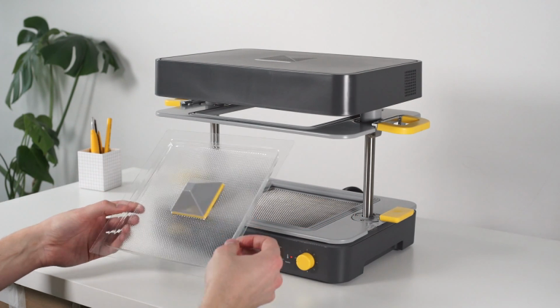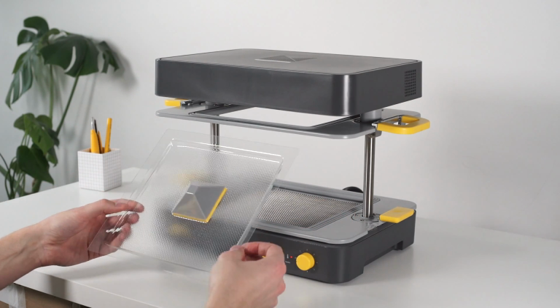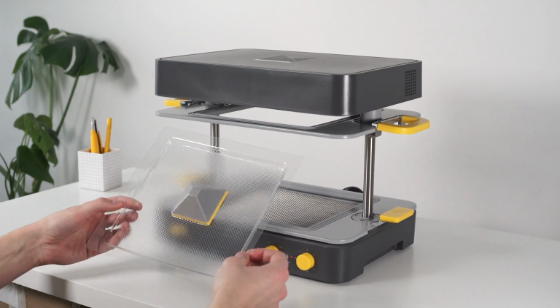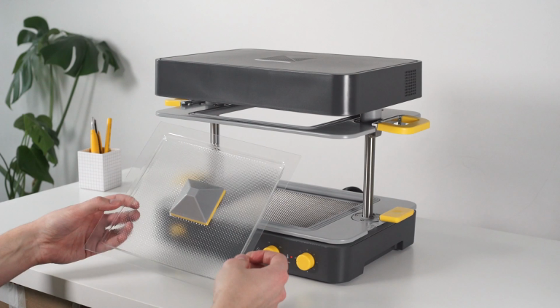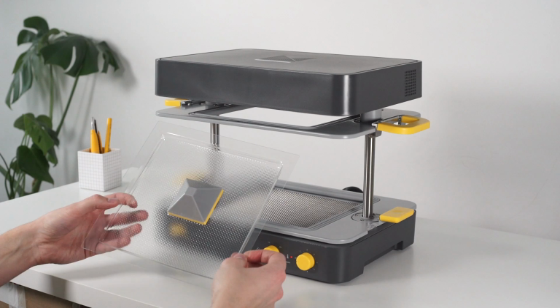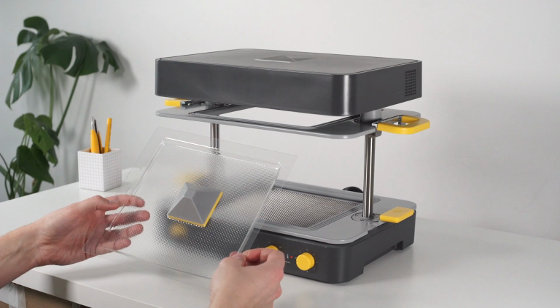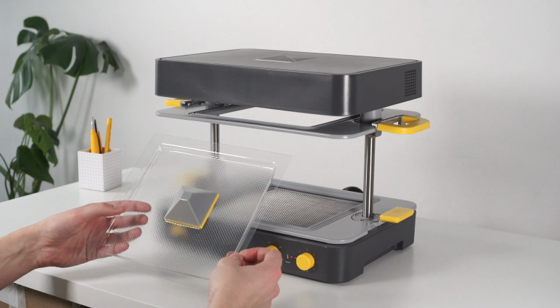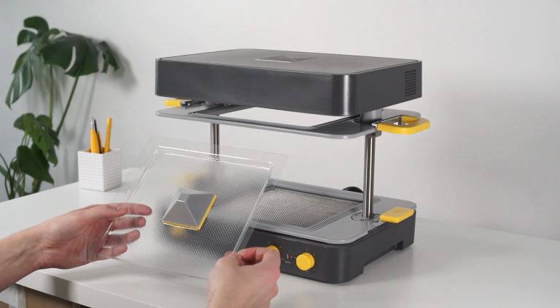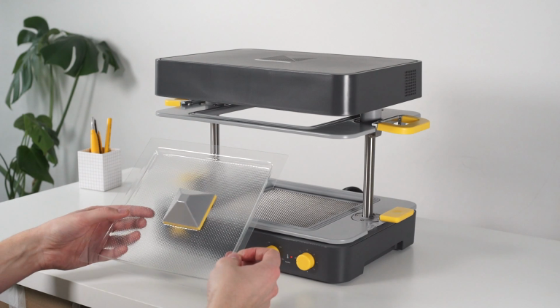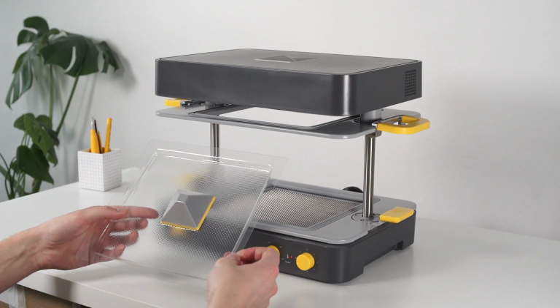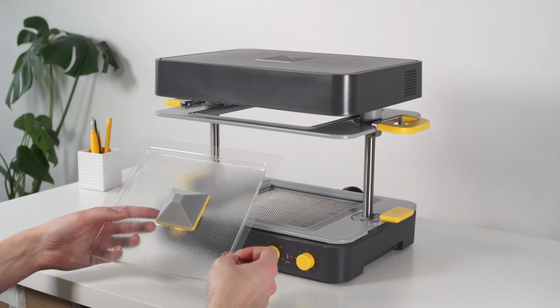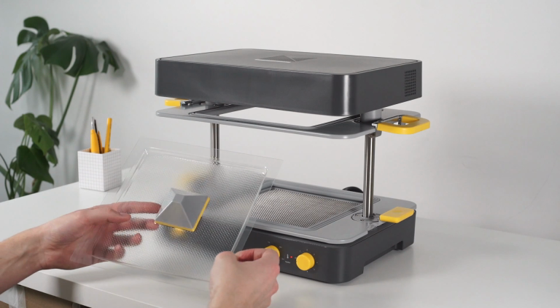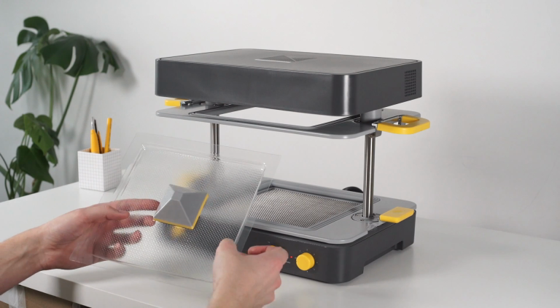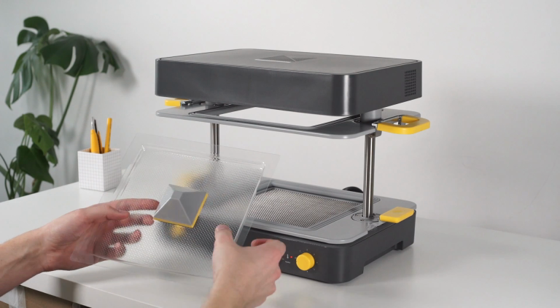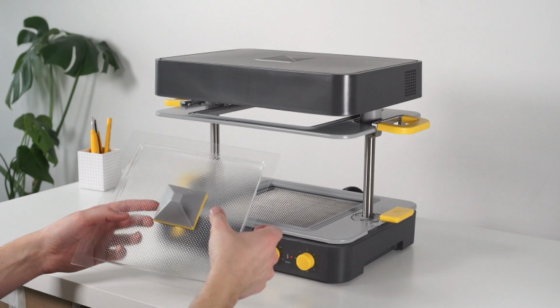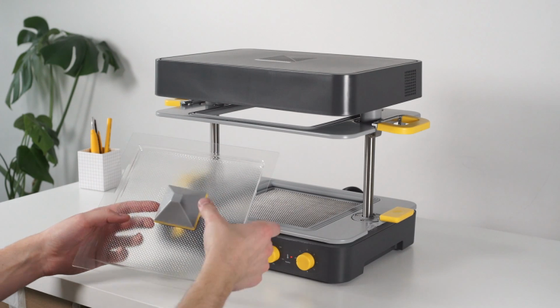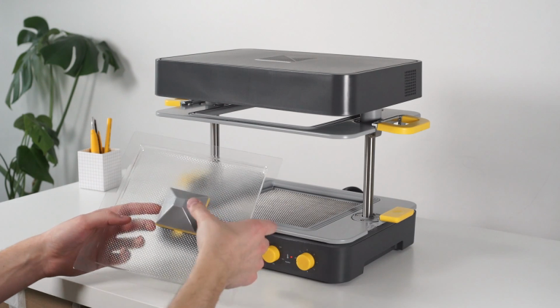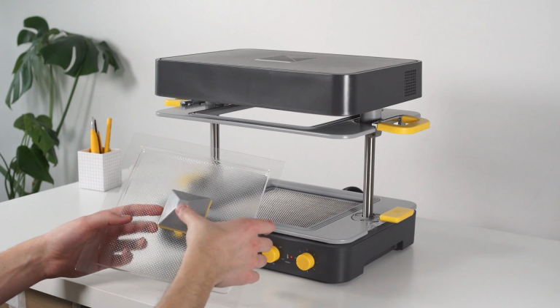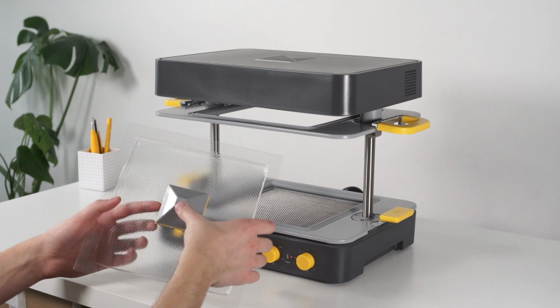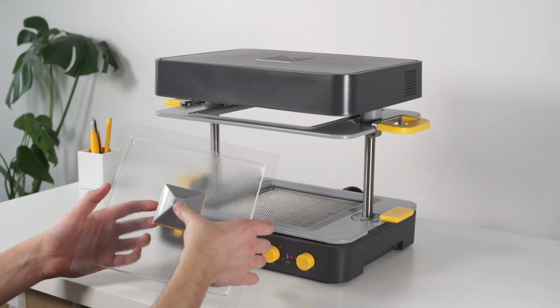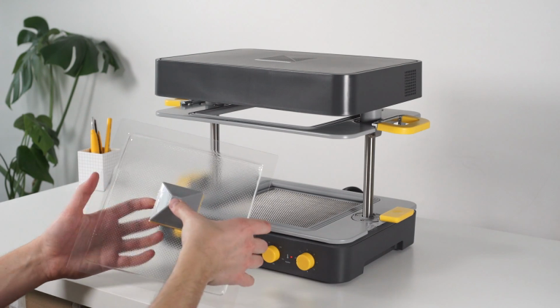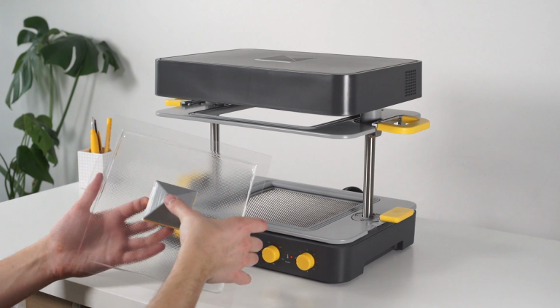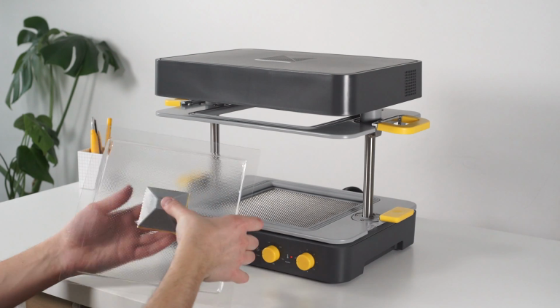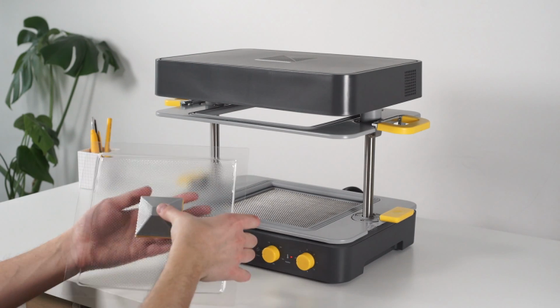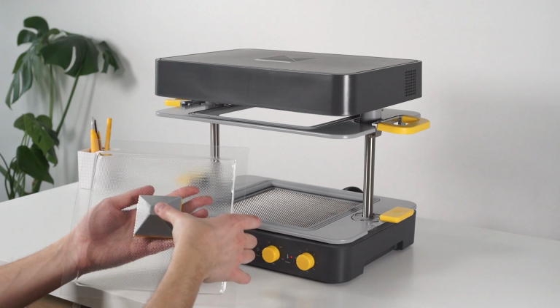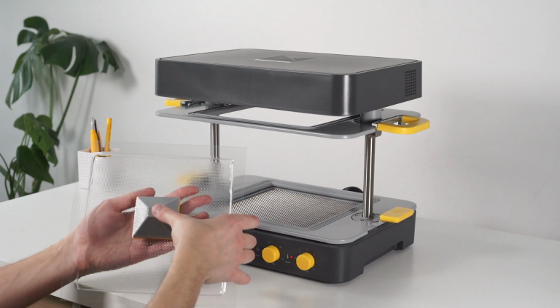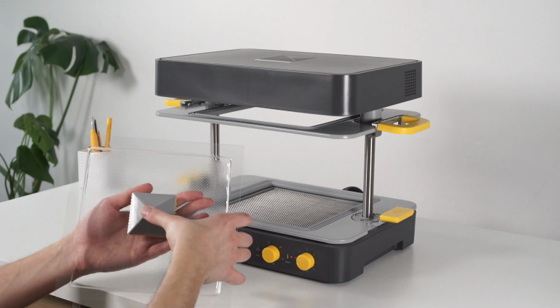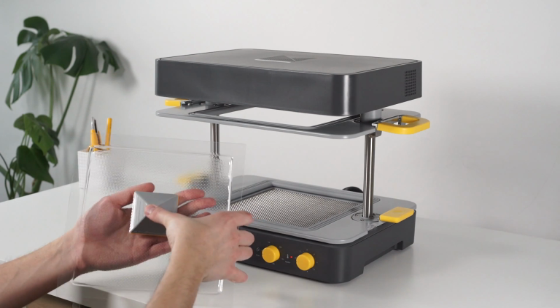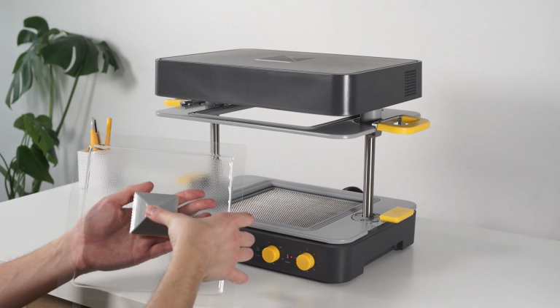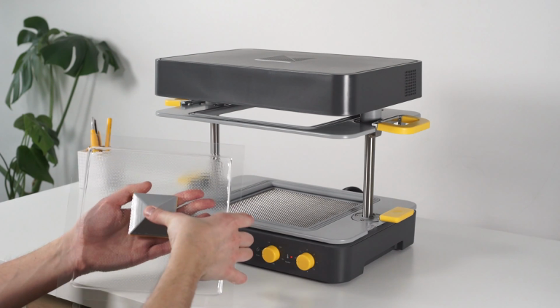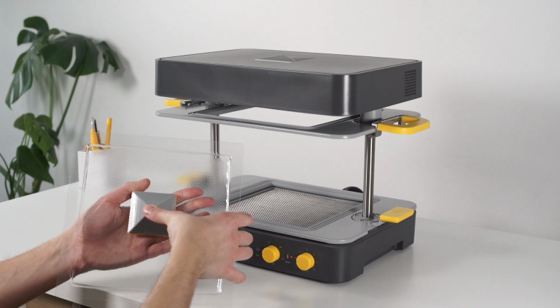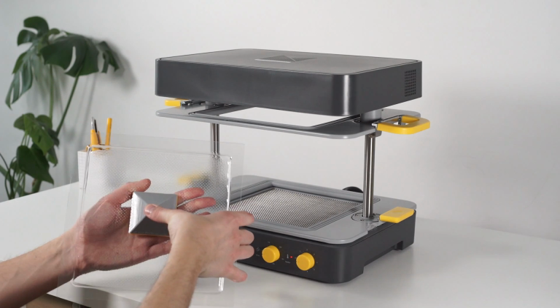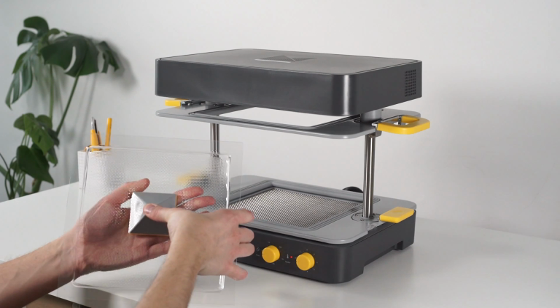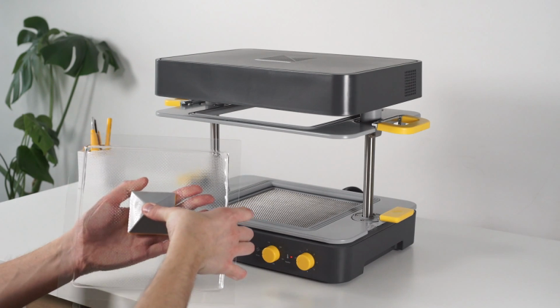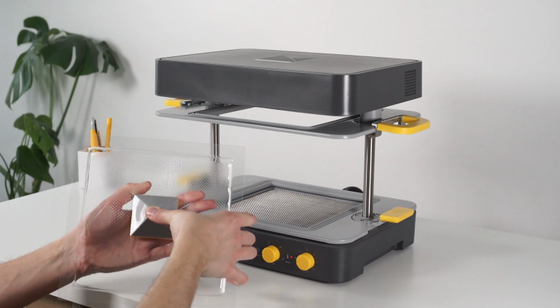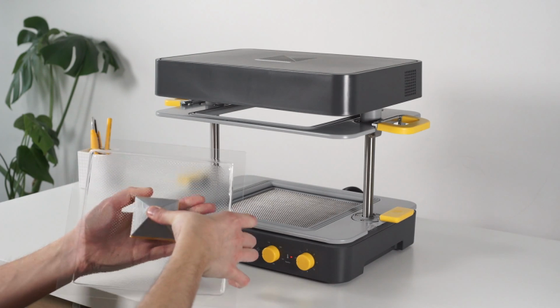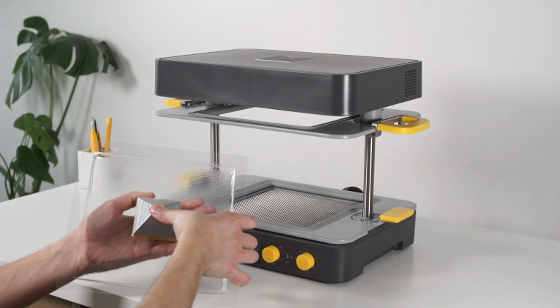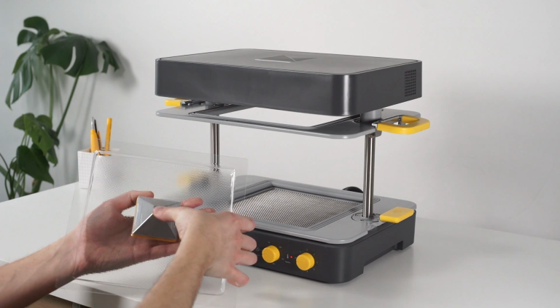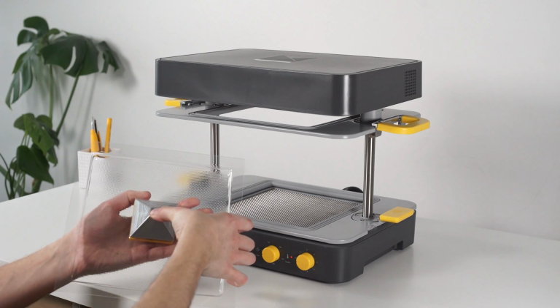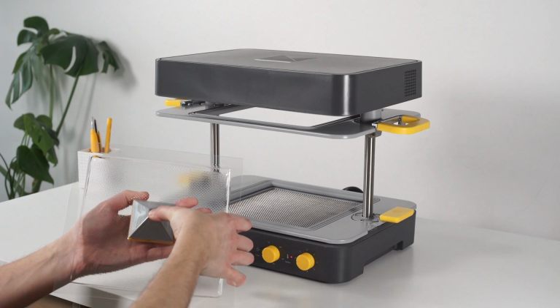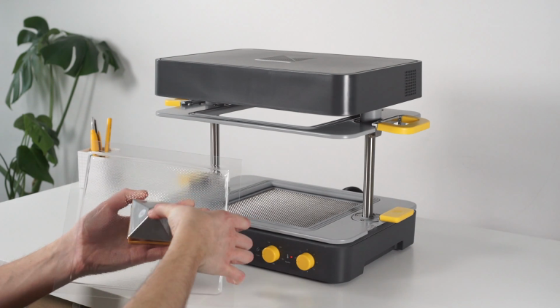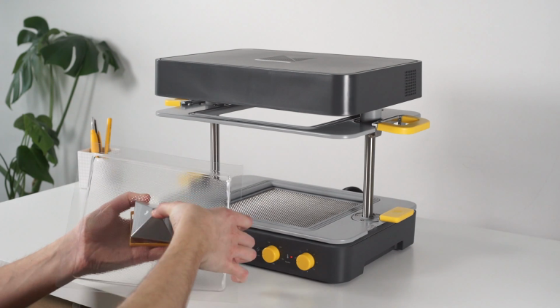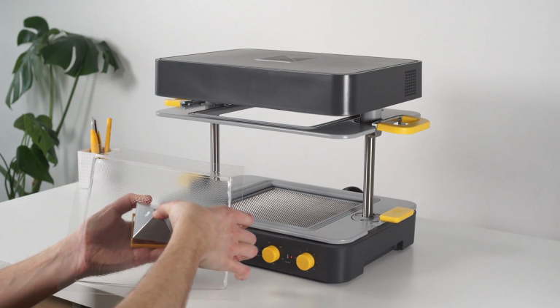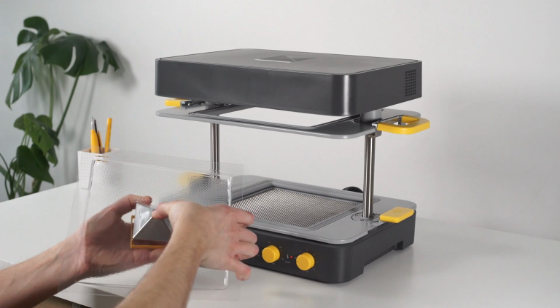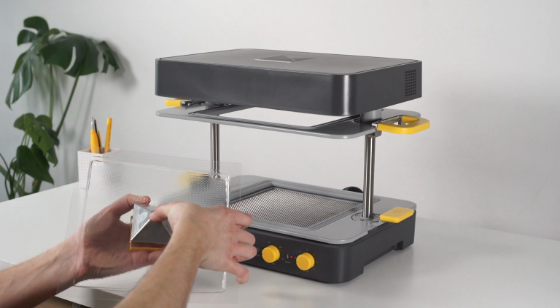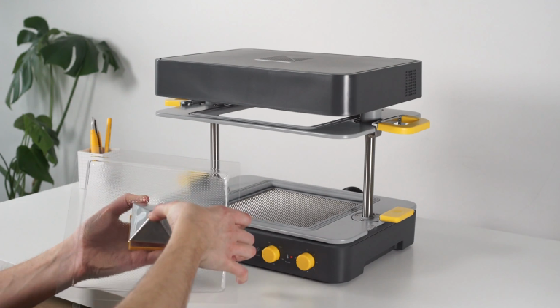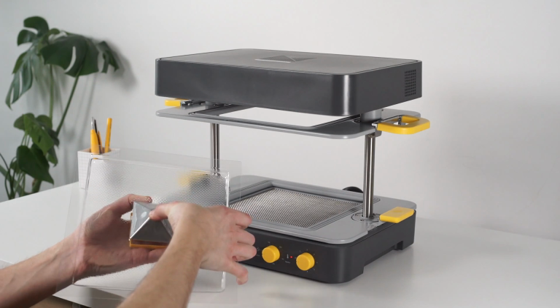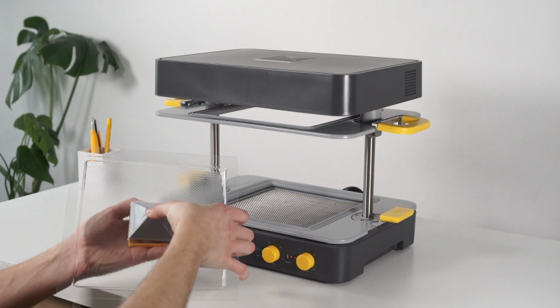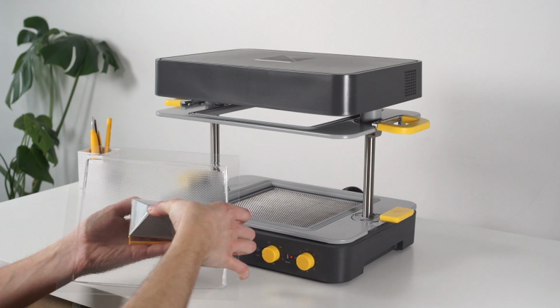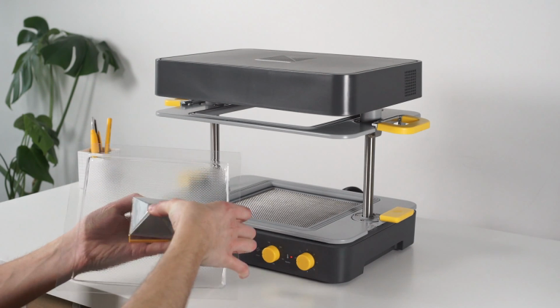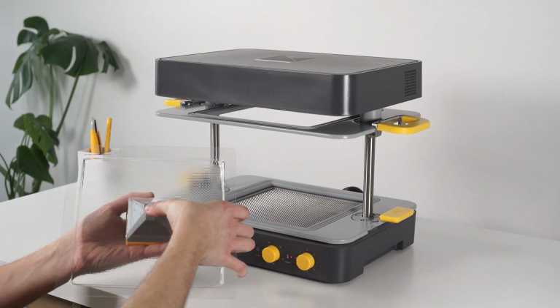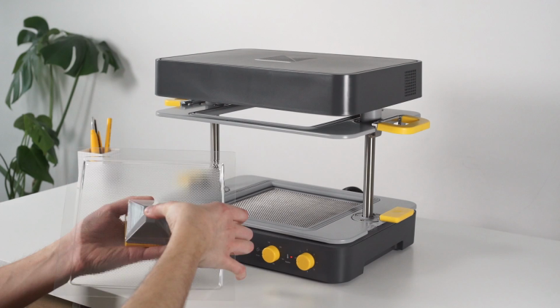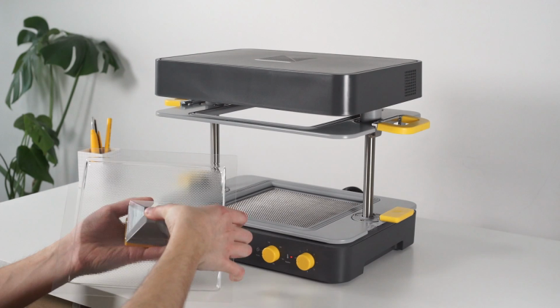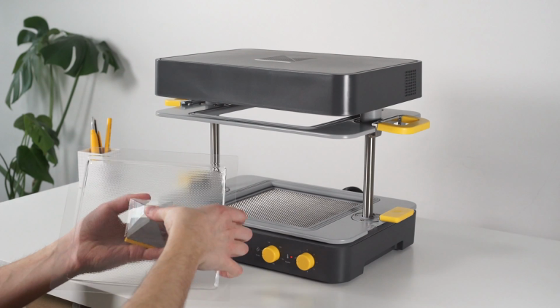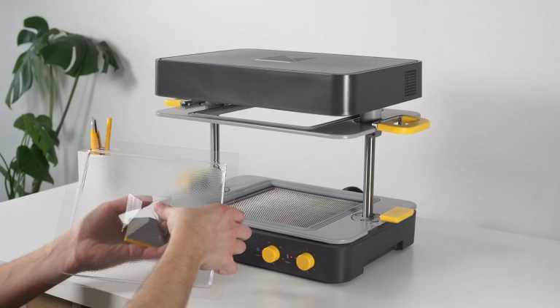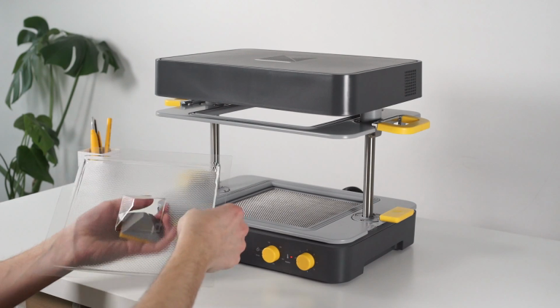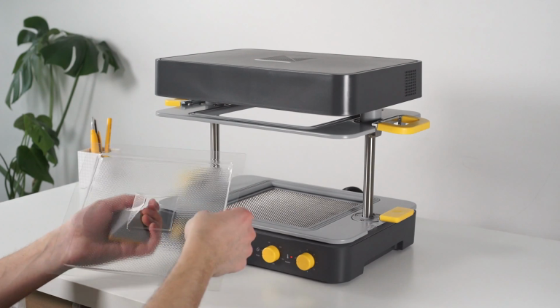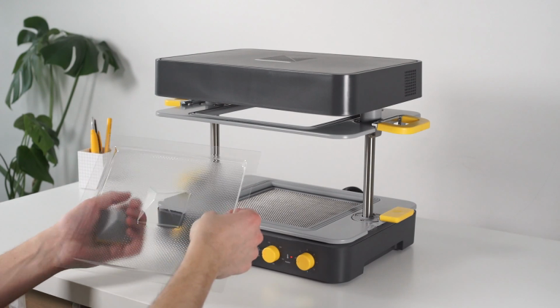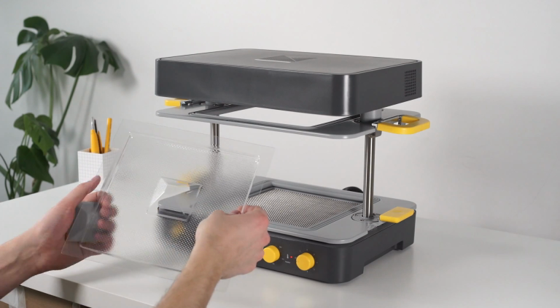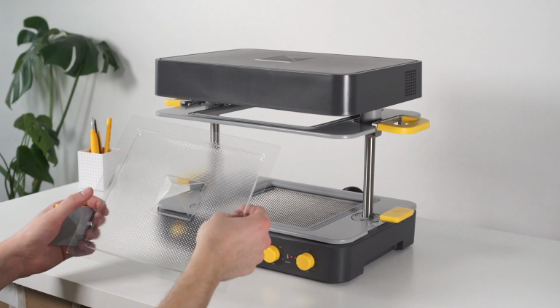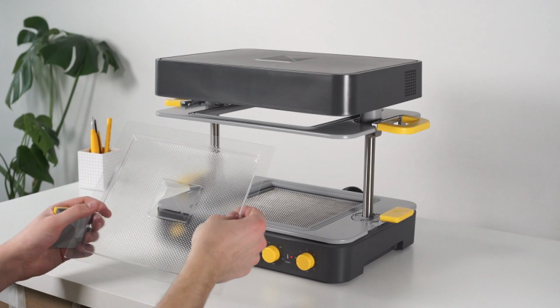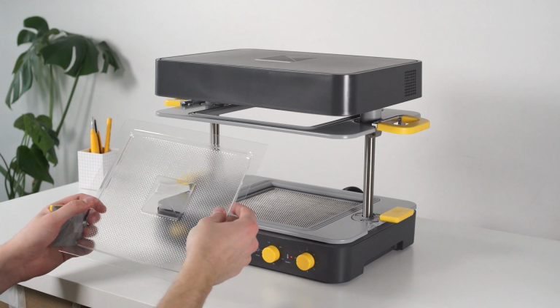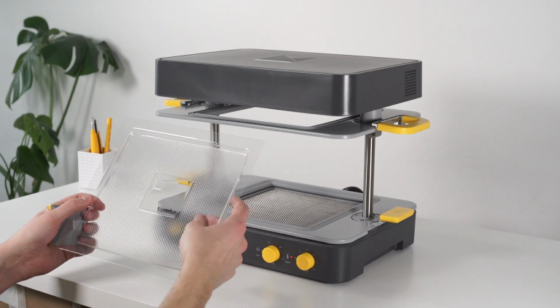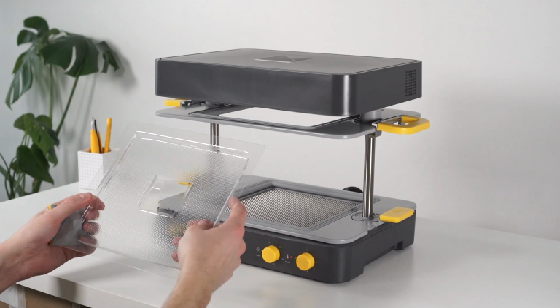Gently push from one side to pop the template out. And there you have it — your first form.